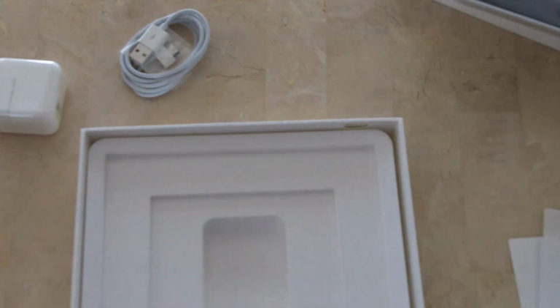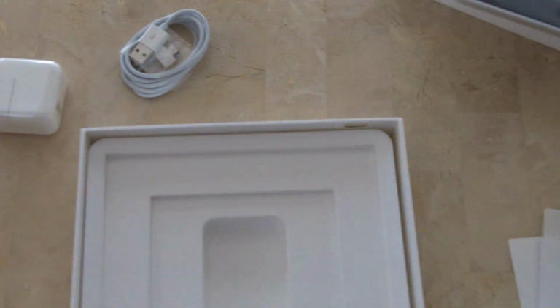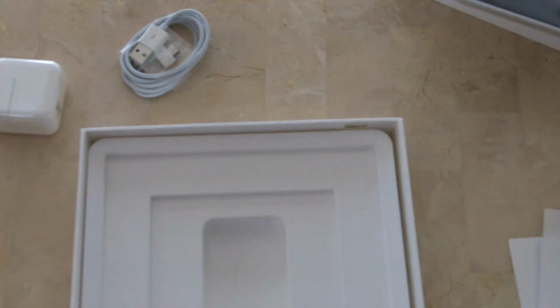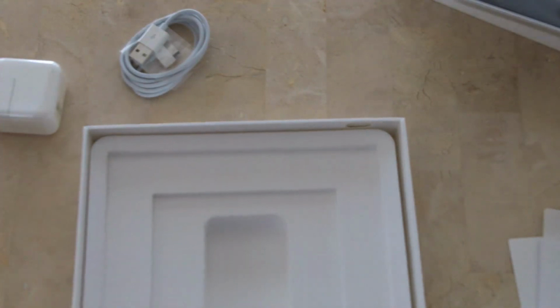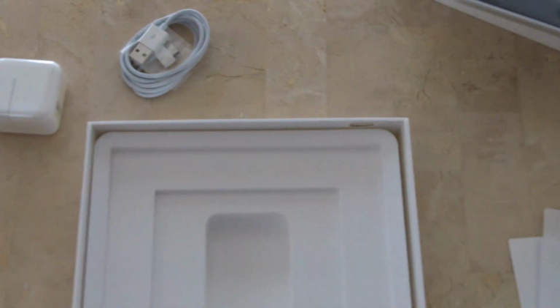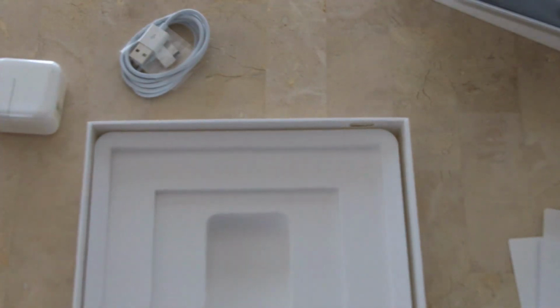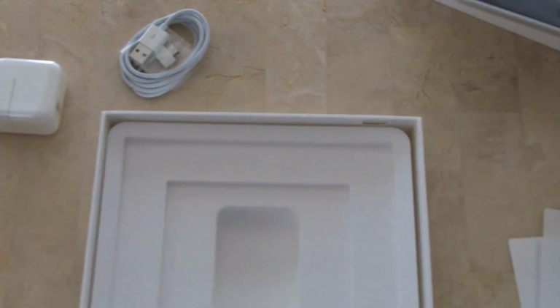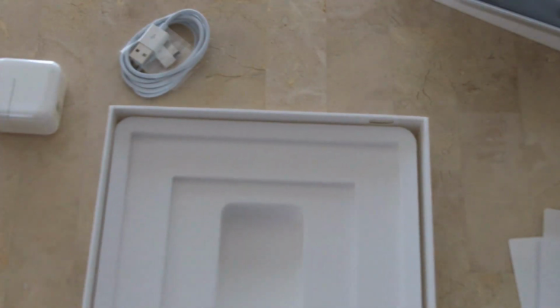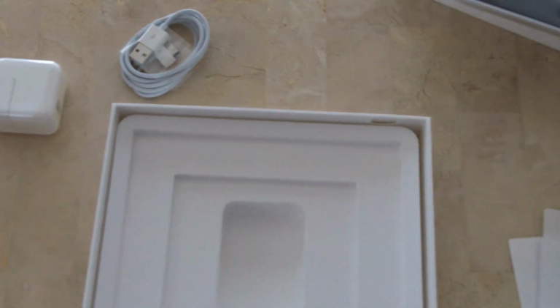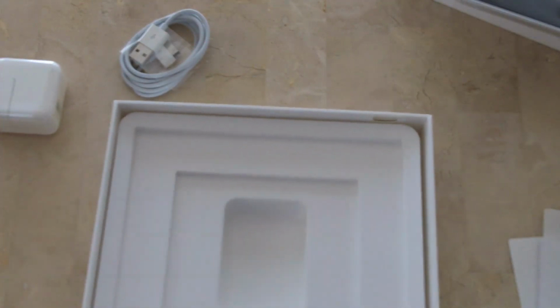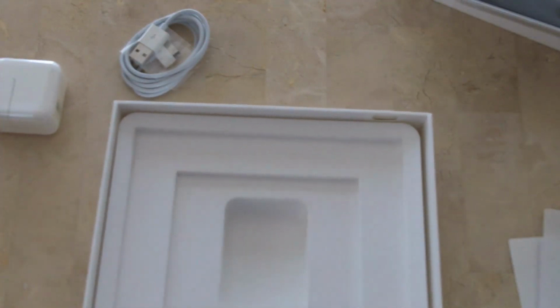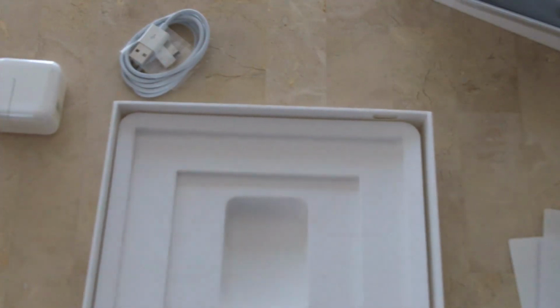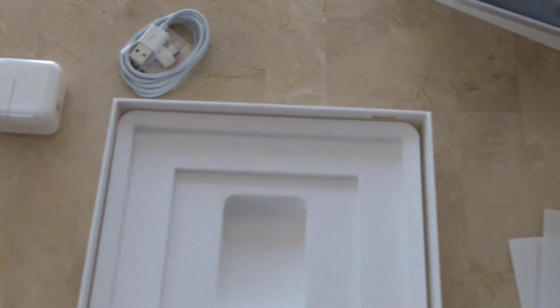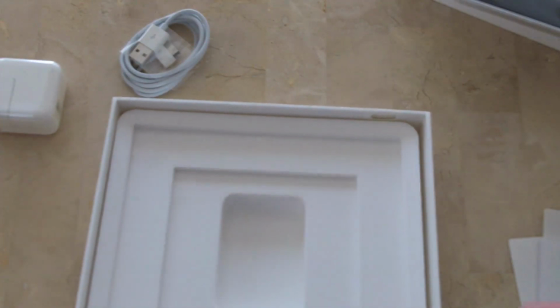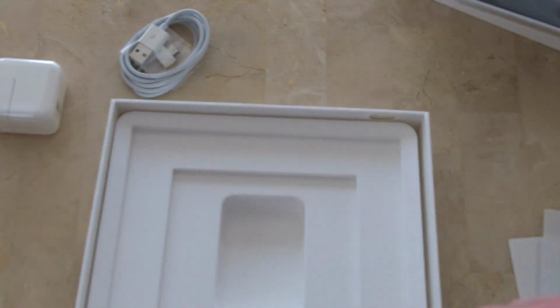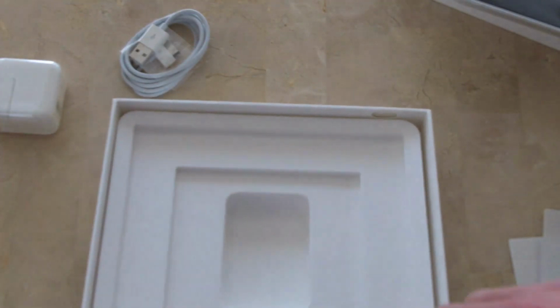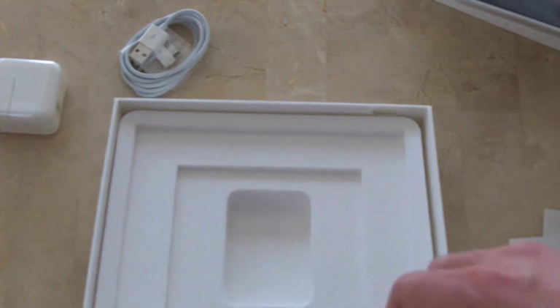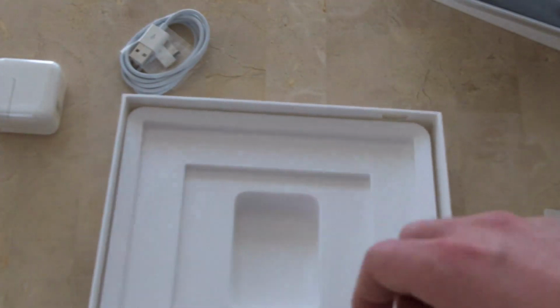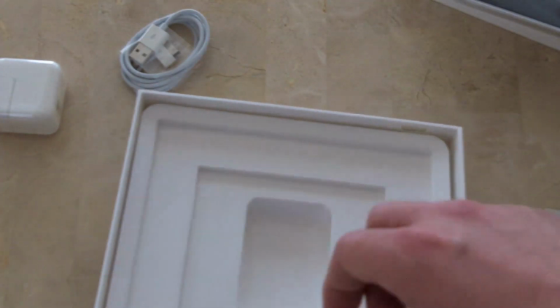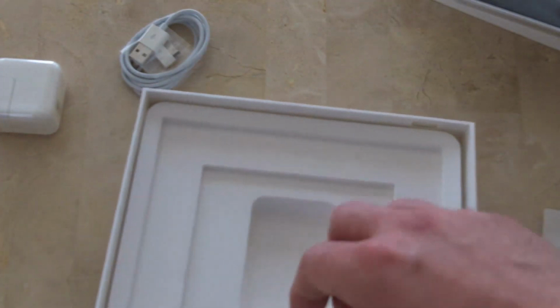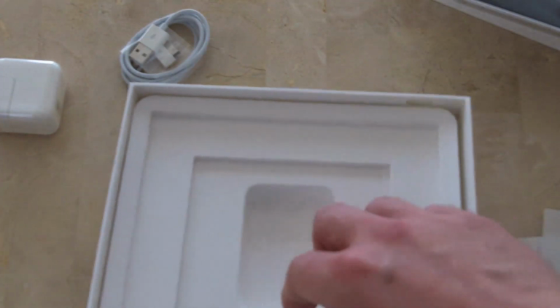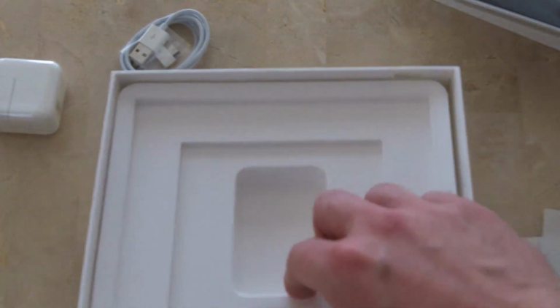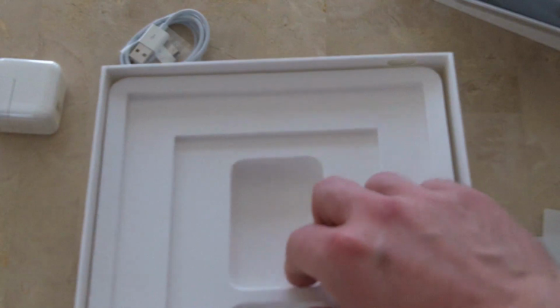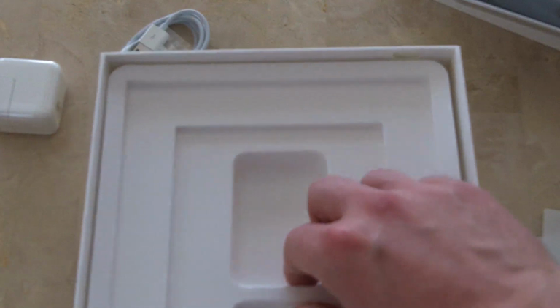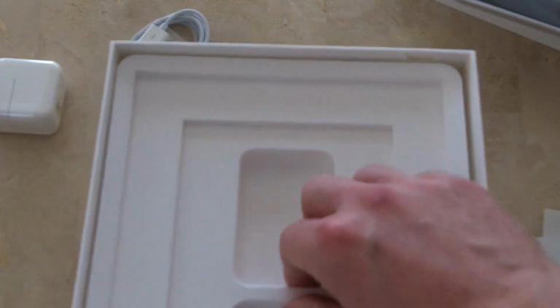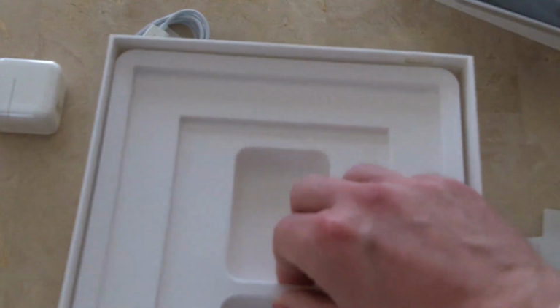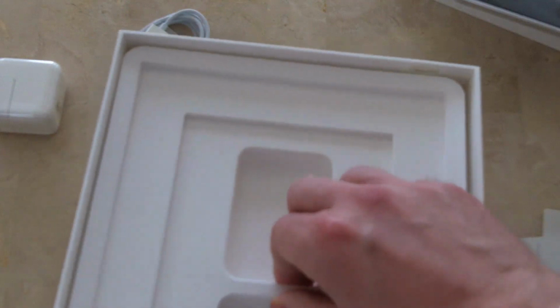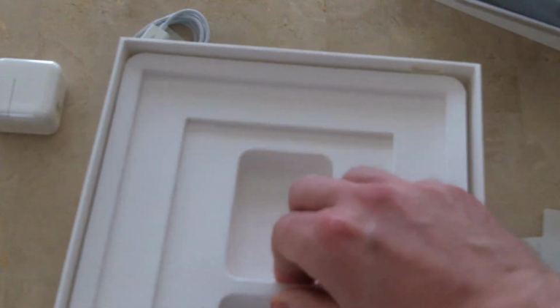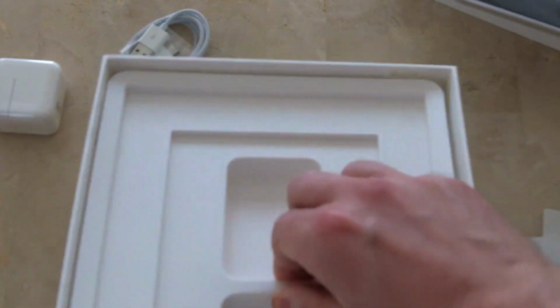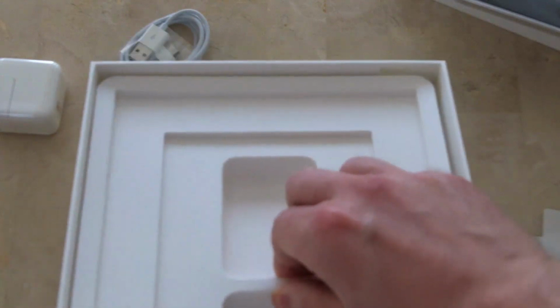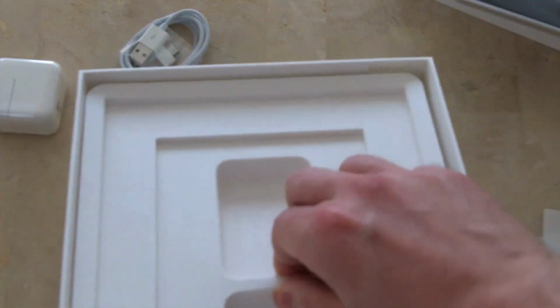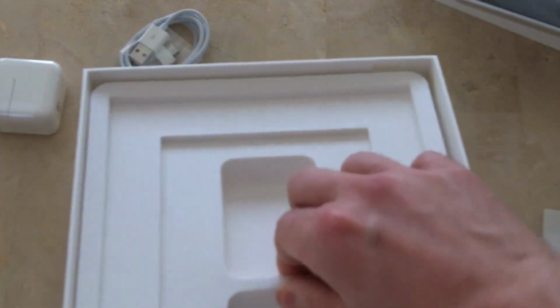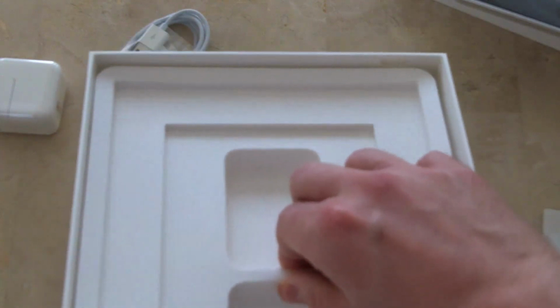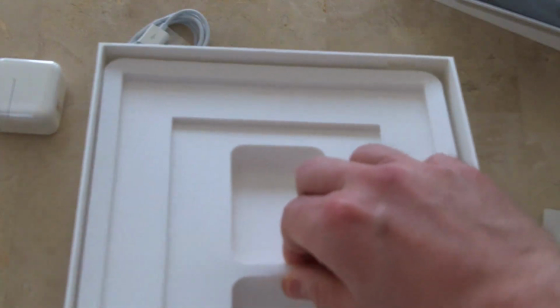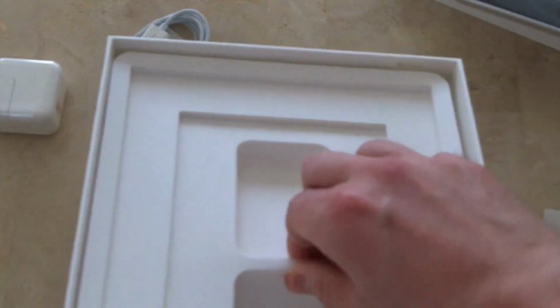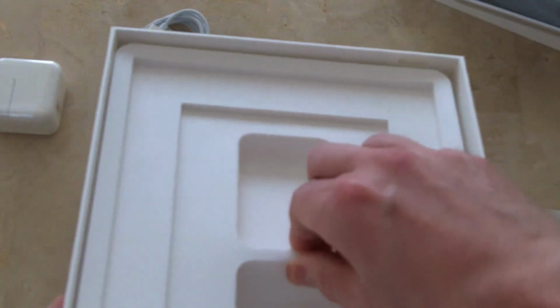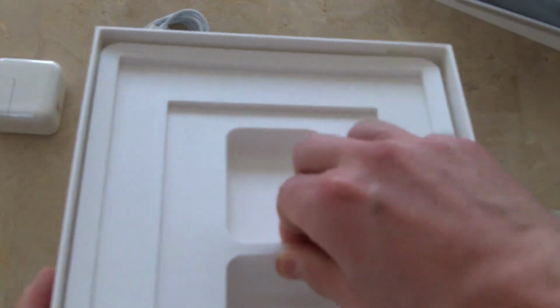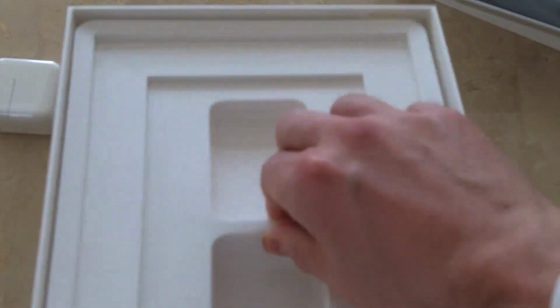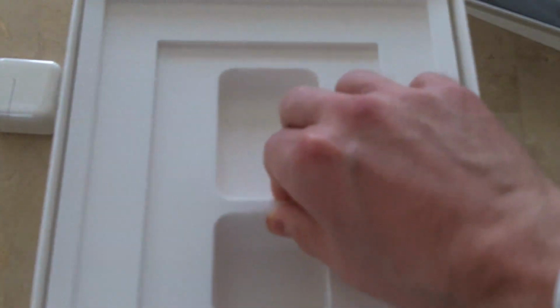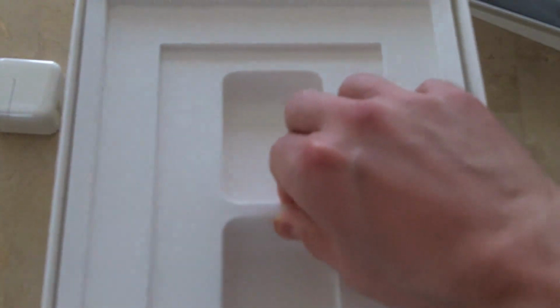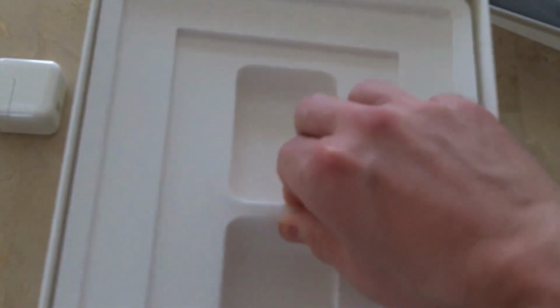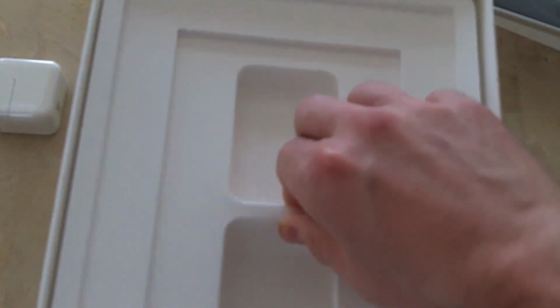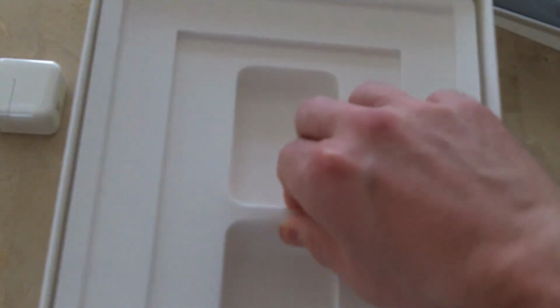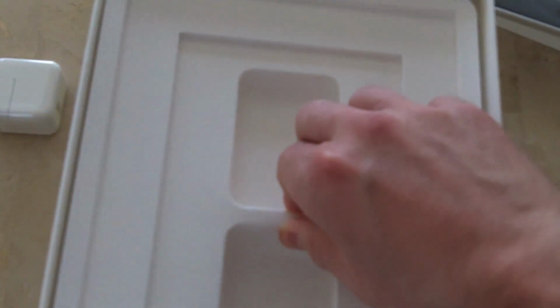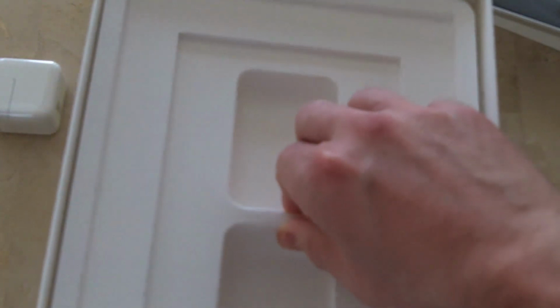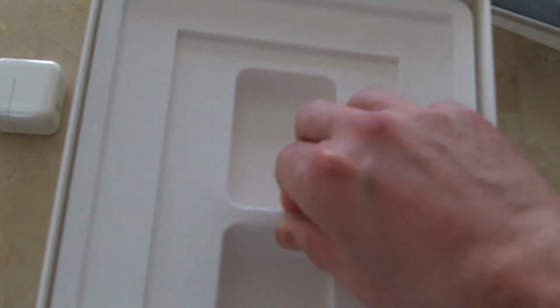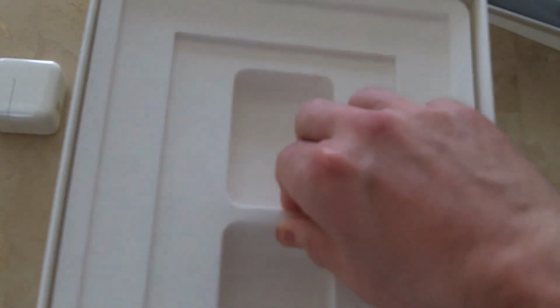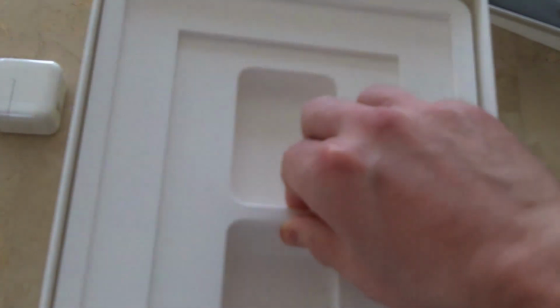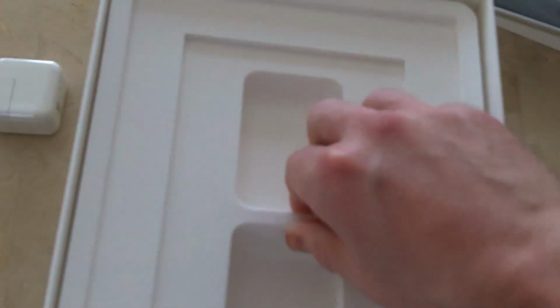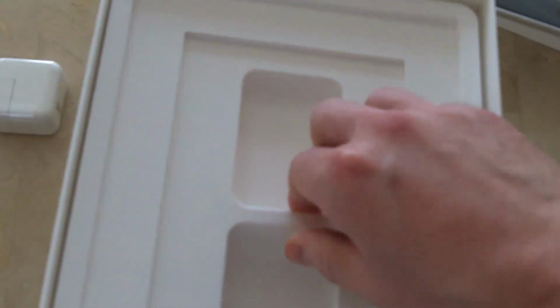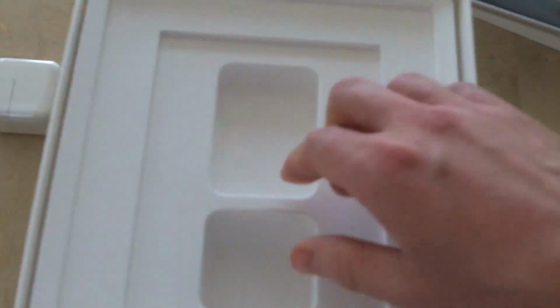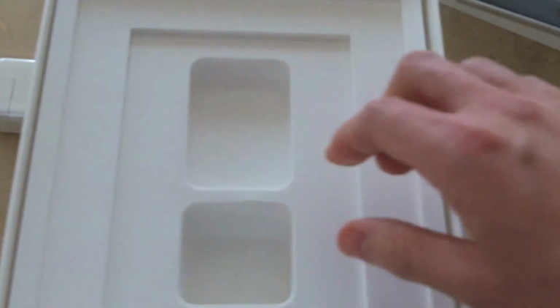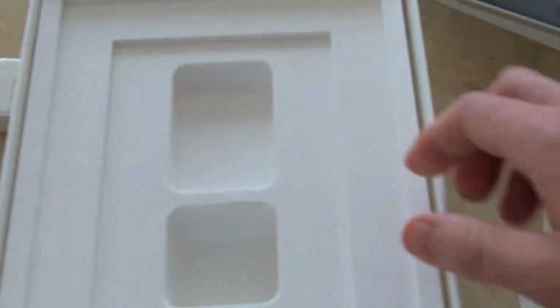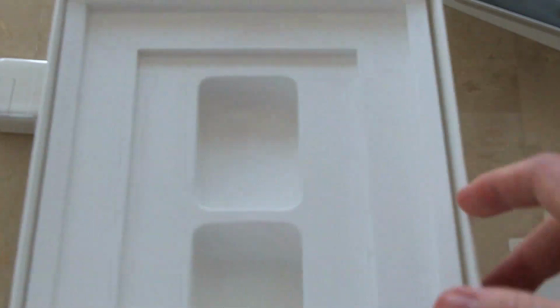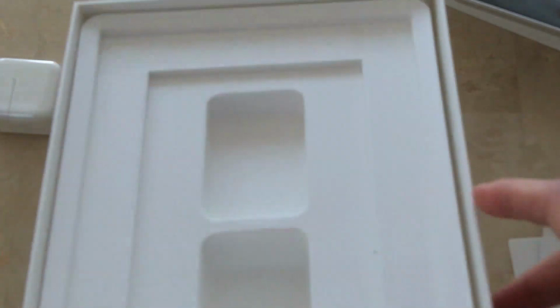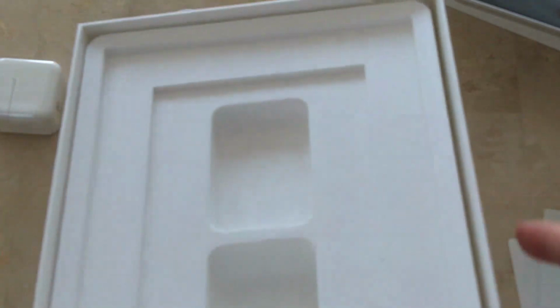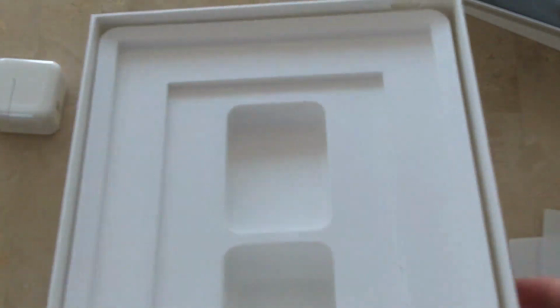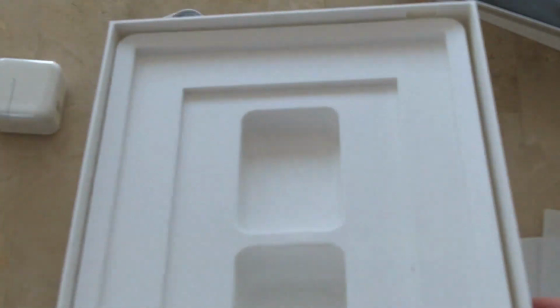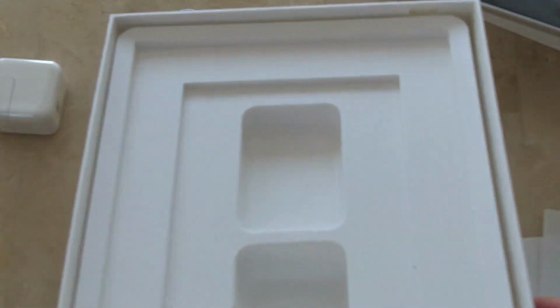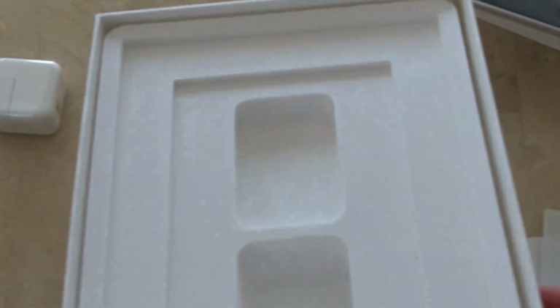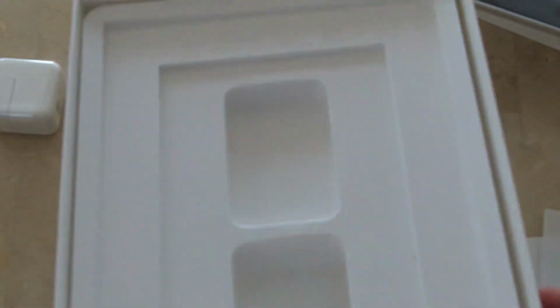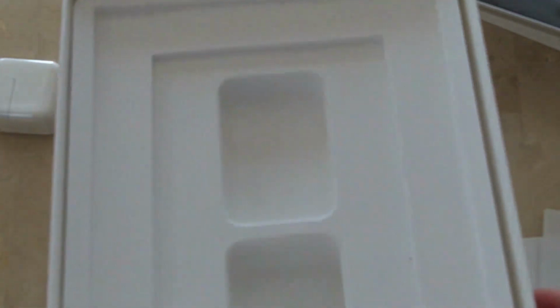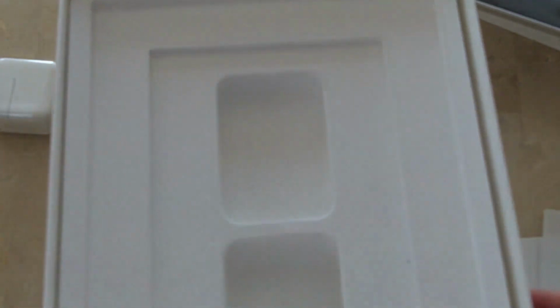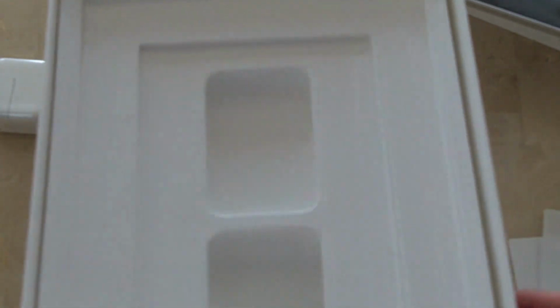And as far as anything else, that's it. Half the box is just air.